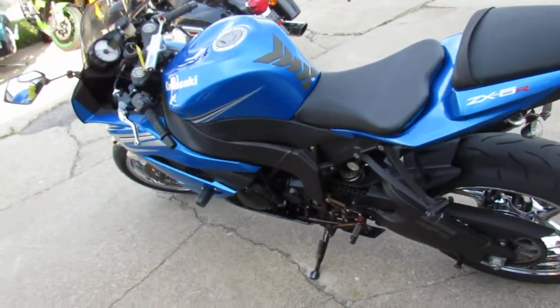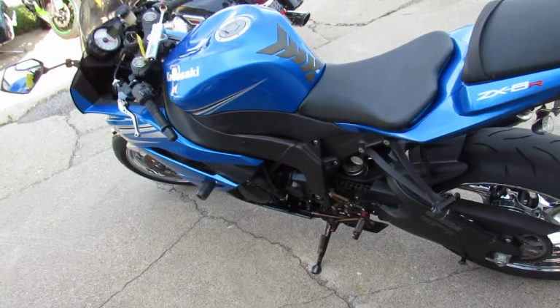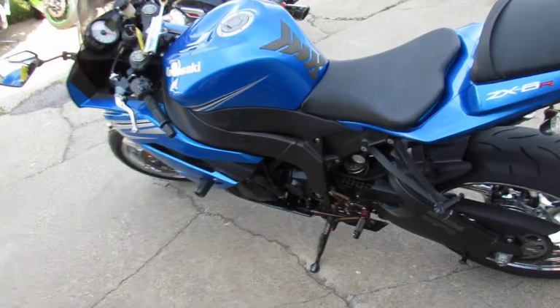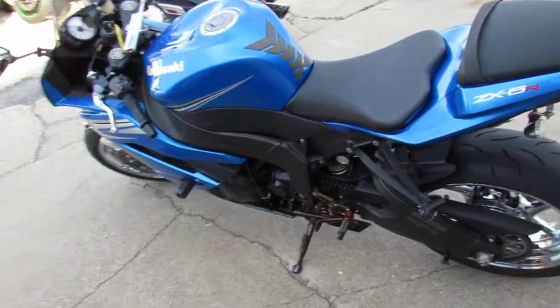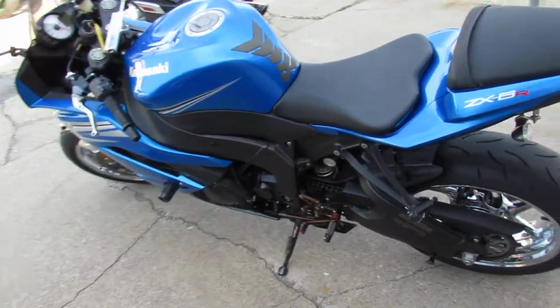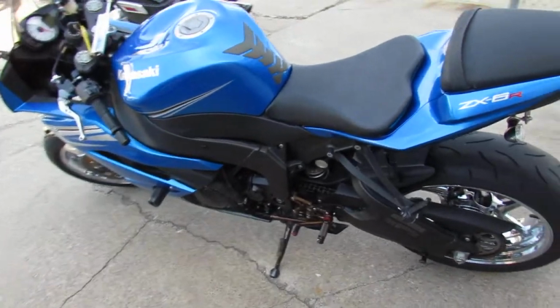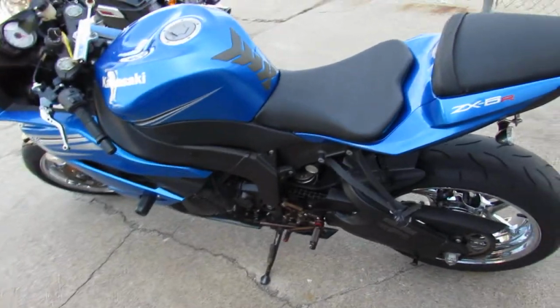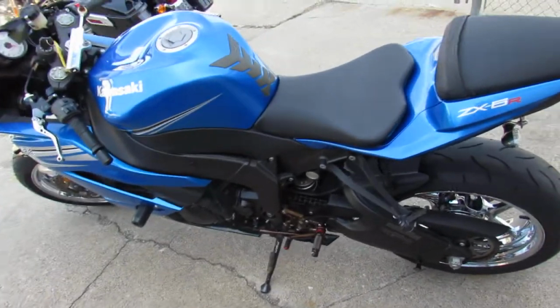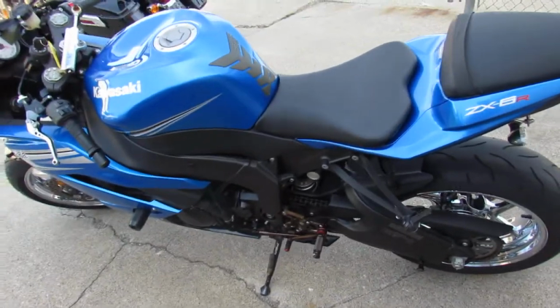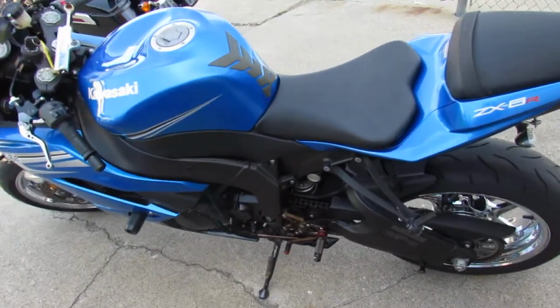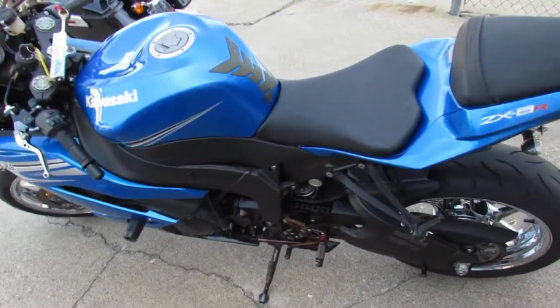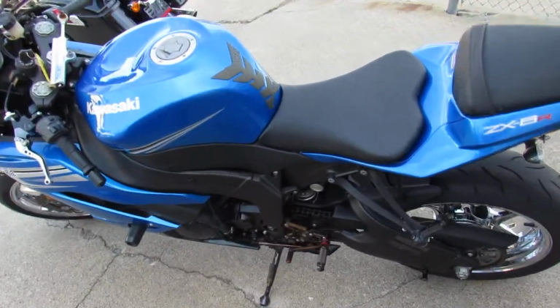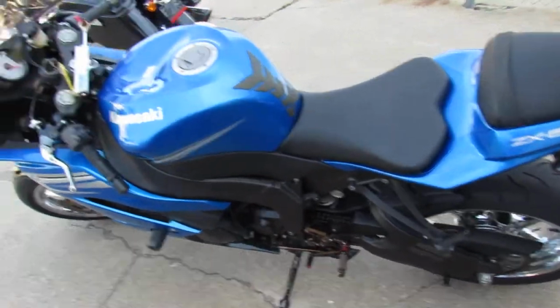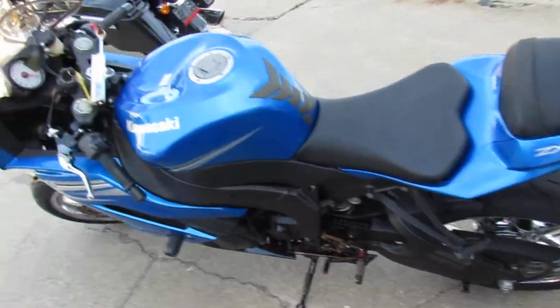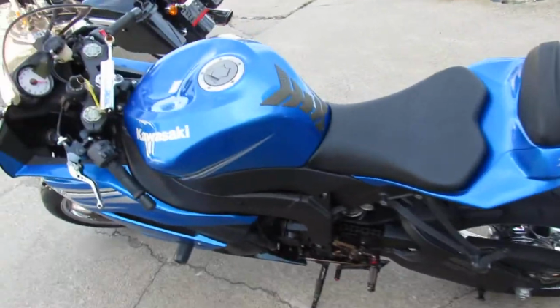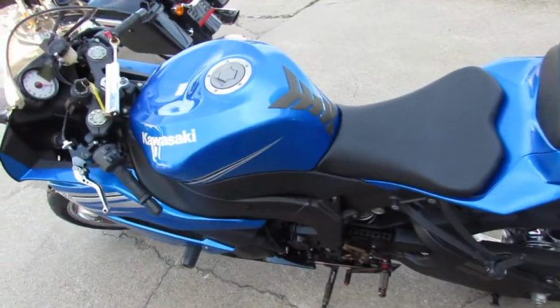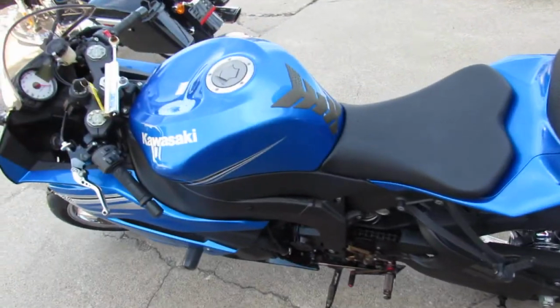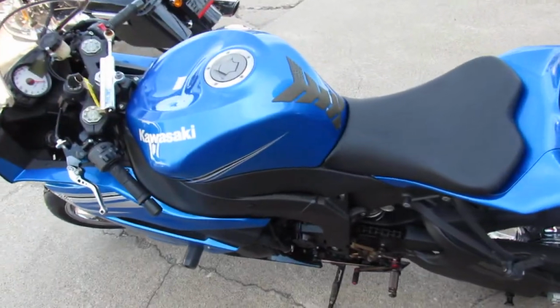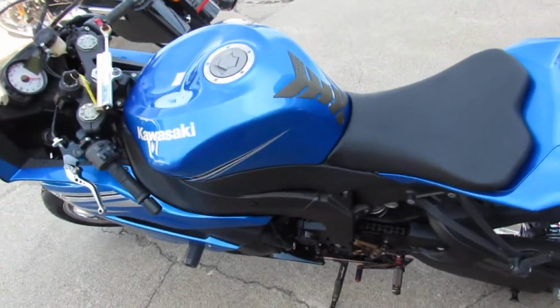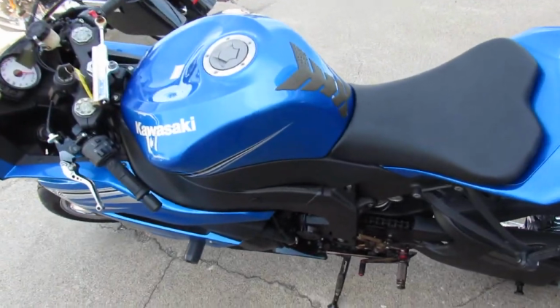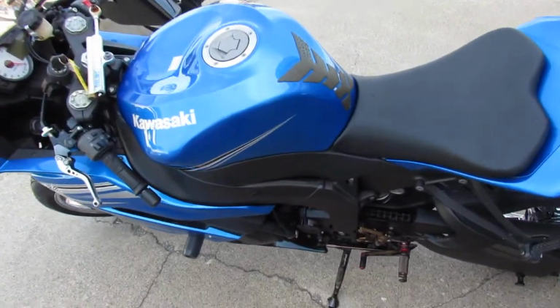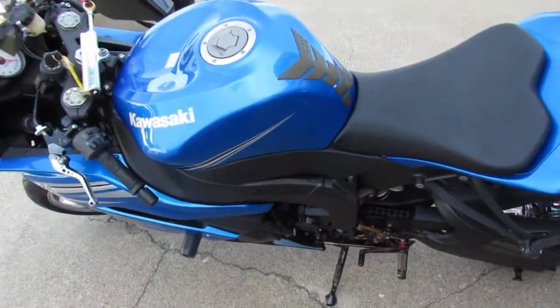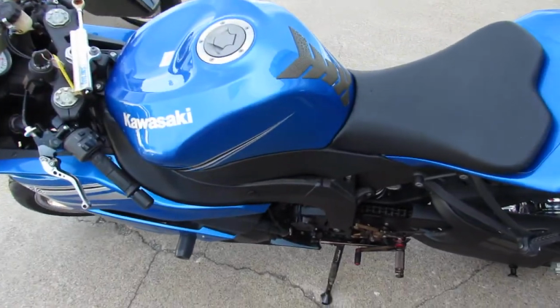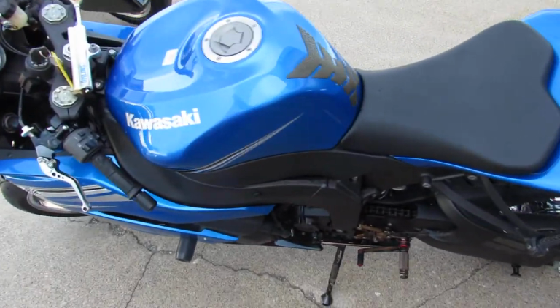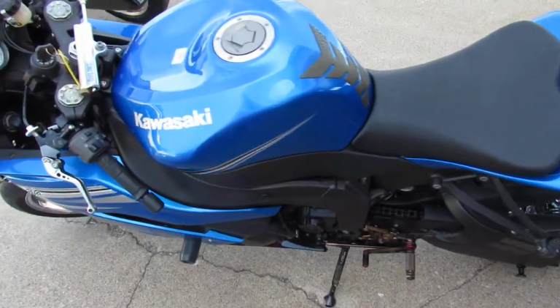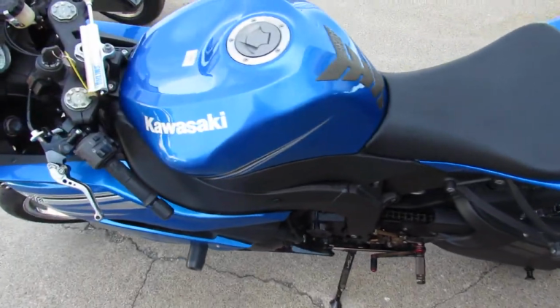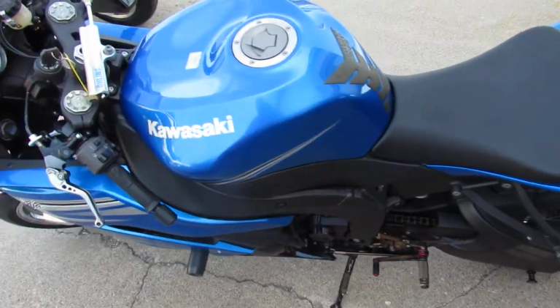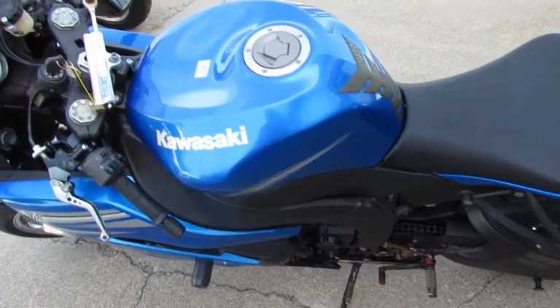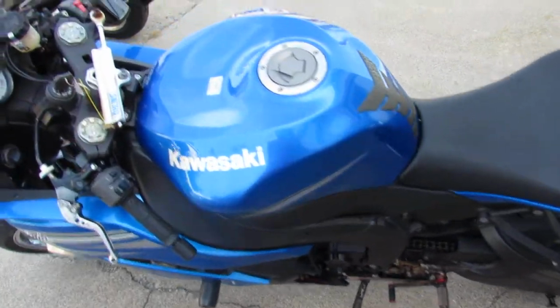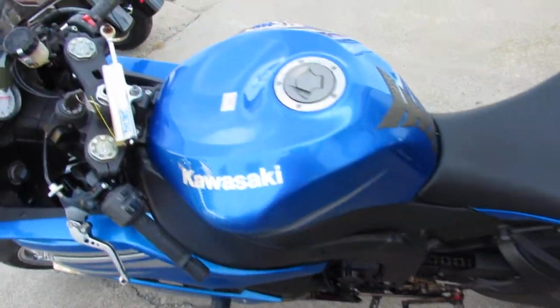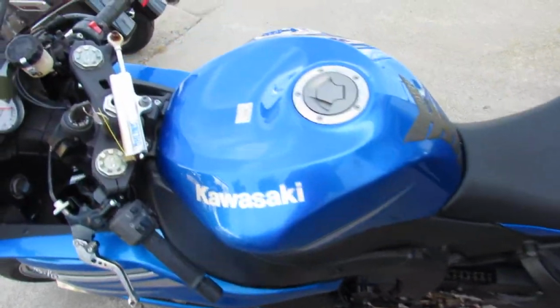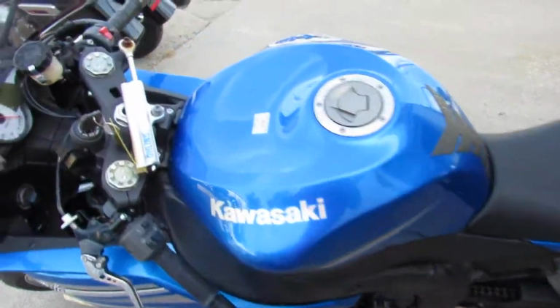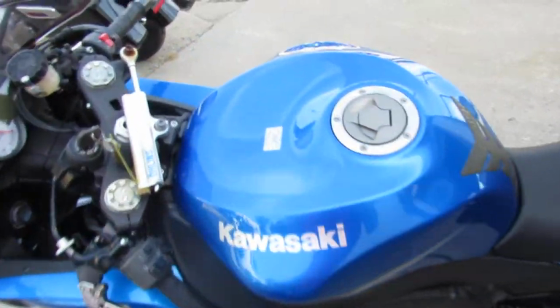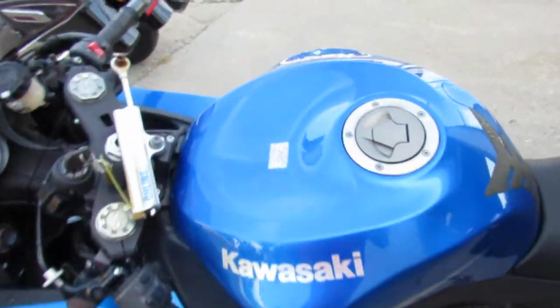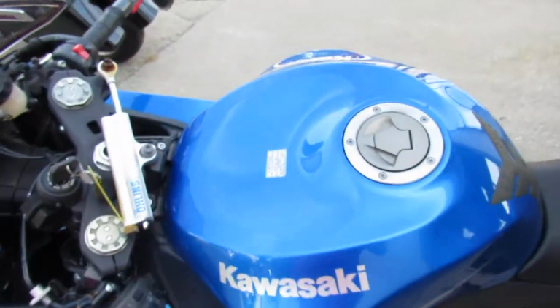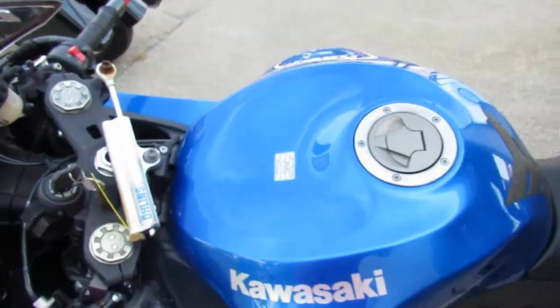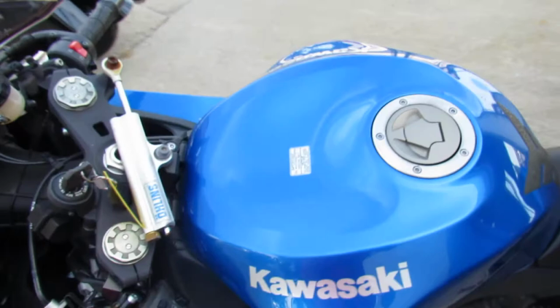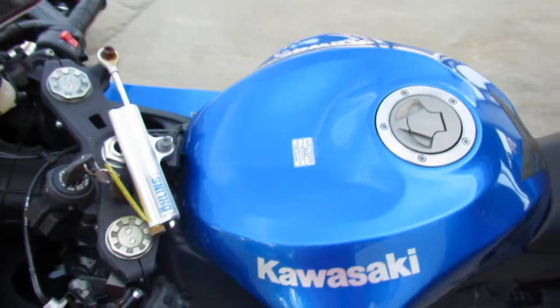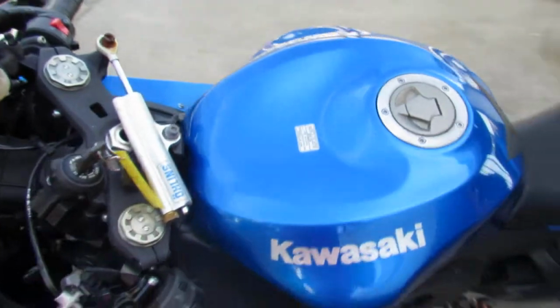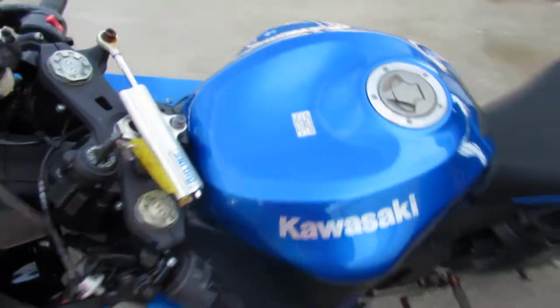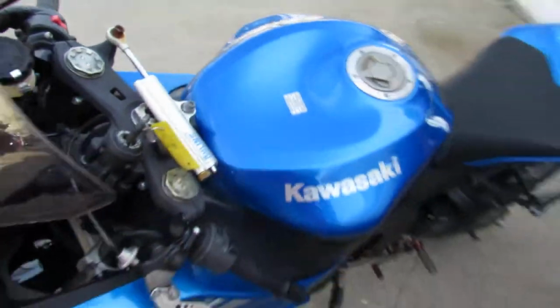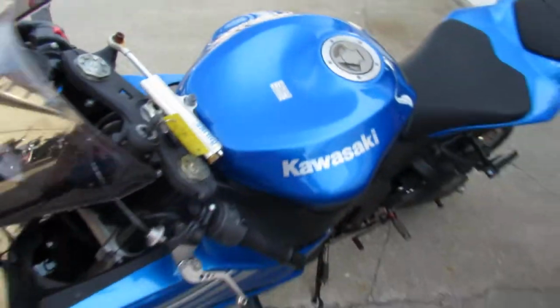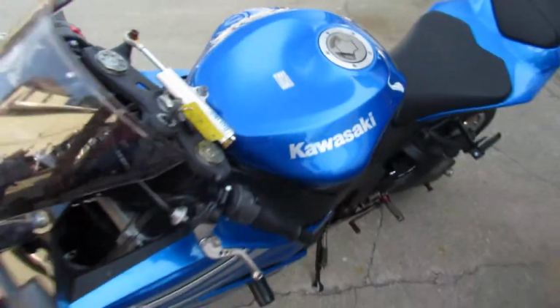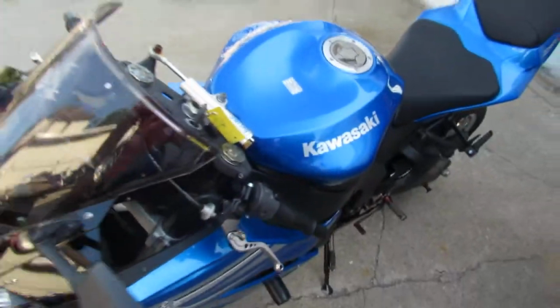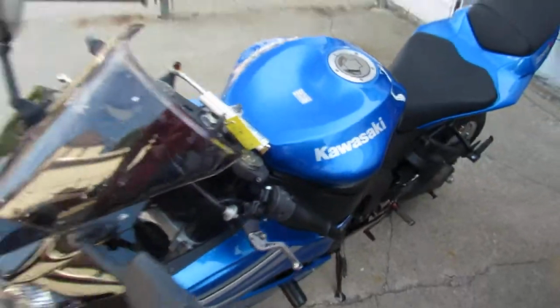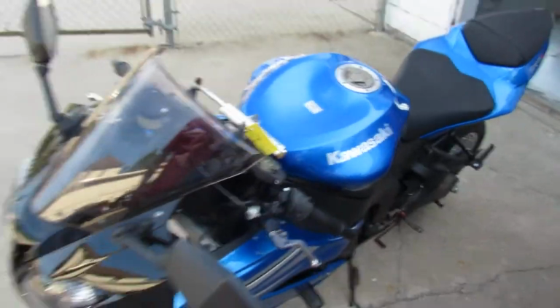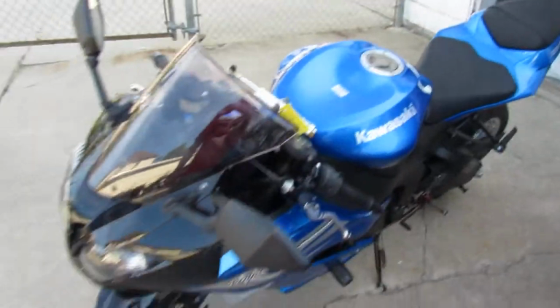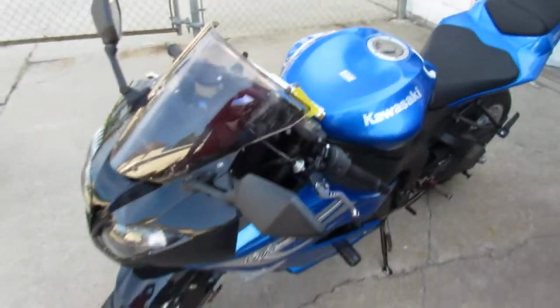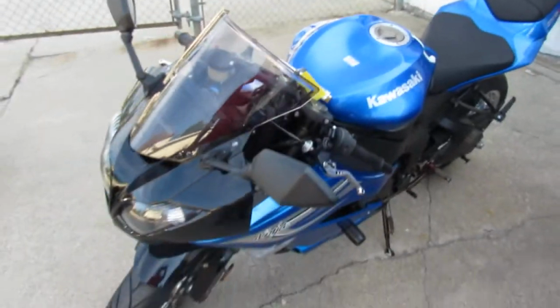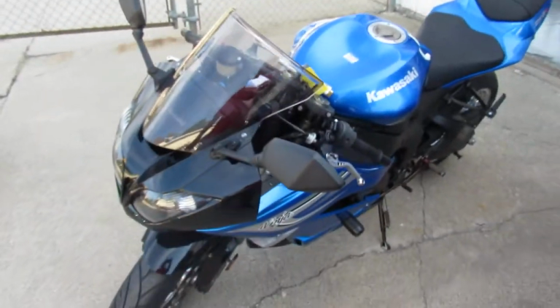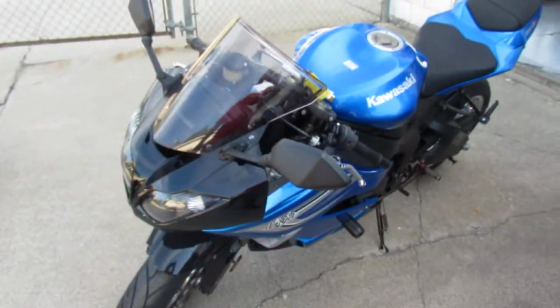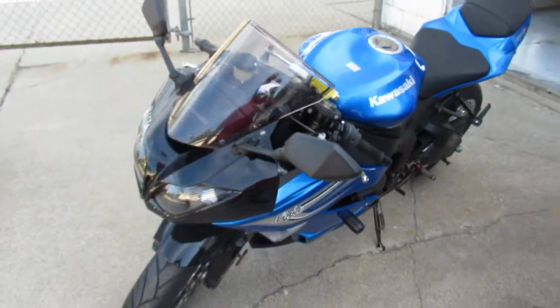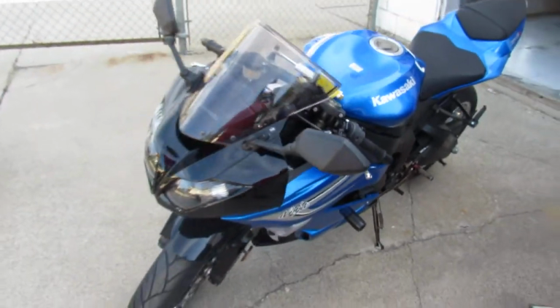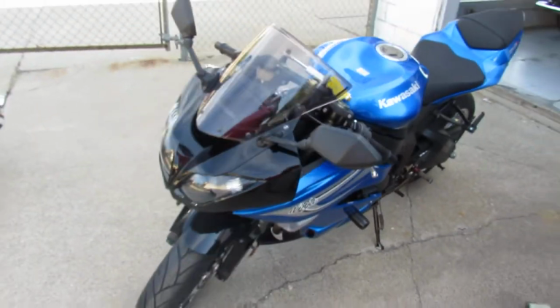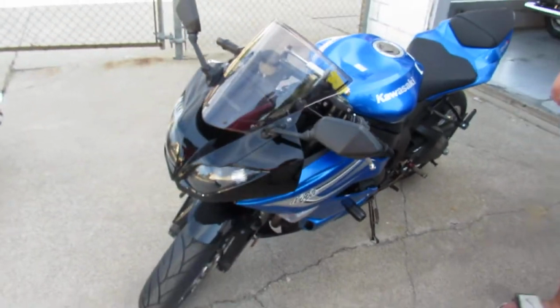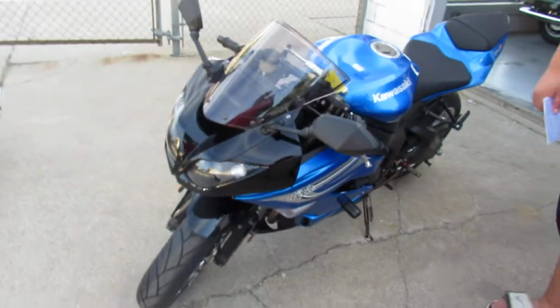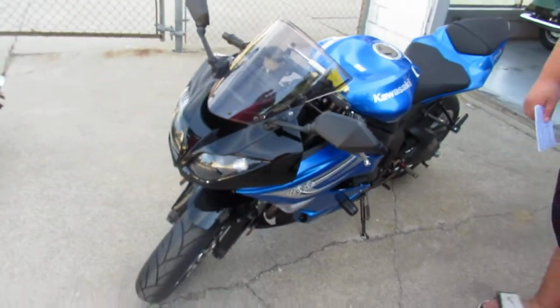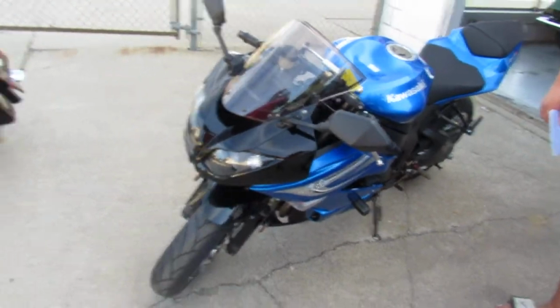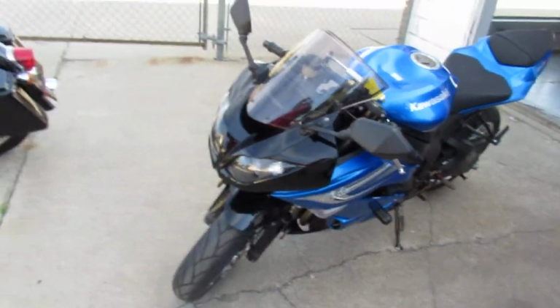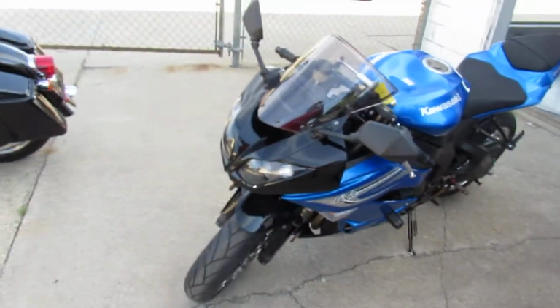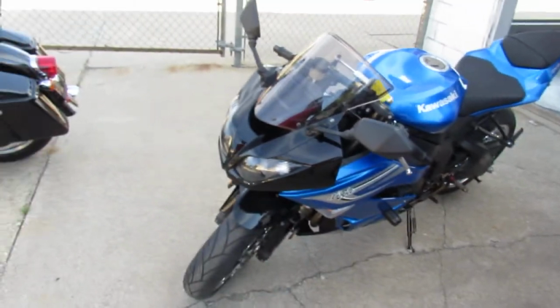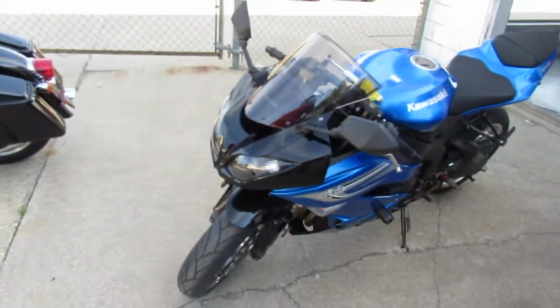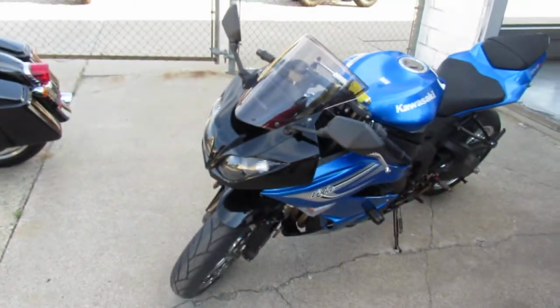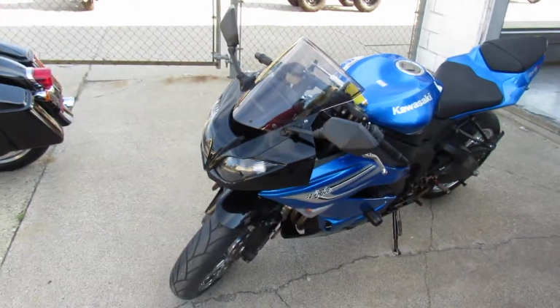Hey guys, it's ApprovalPowerSports.com here. We are used sport bike headquarters. We have over 250 used sport bikes for sale.